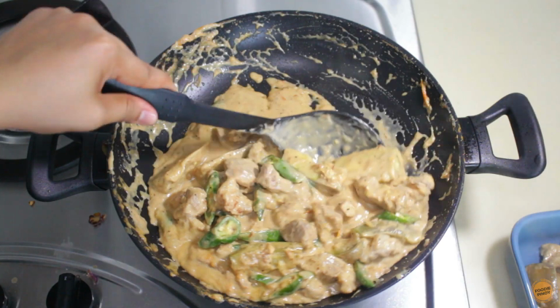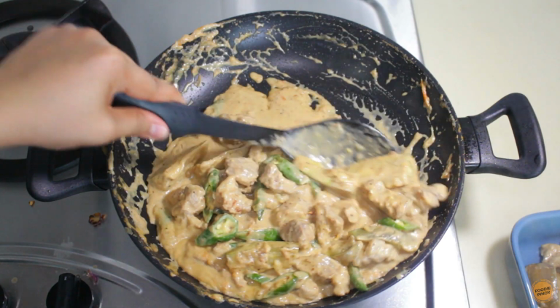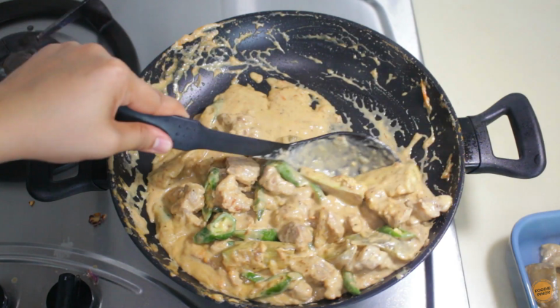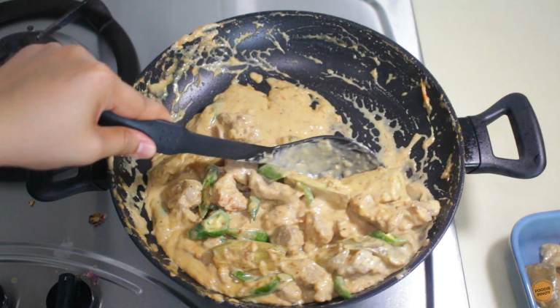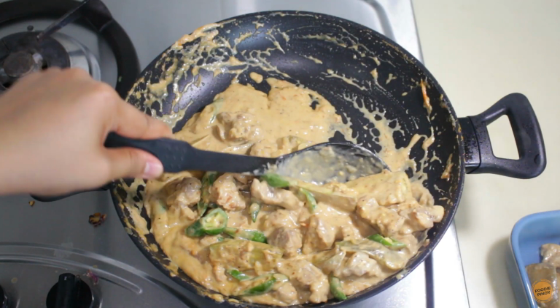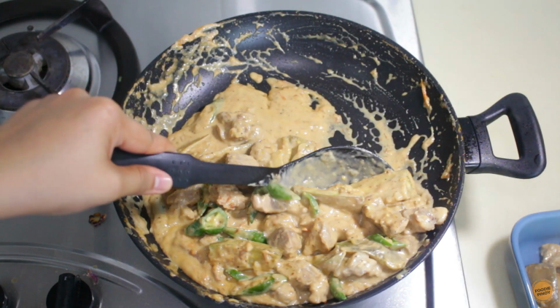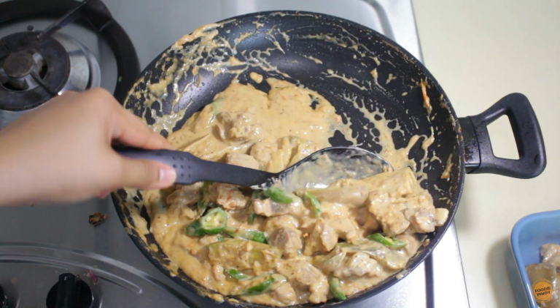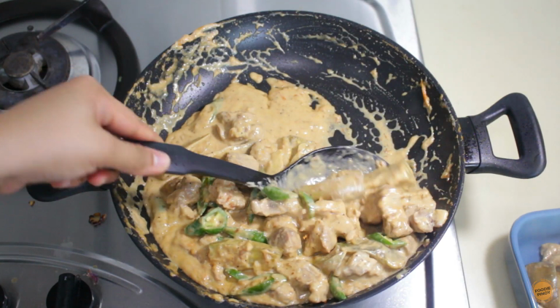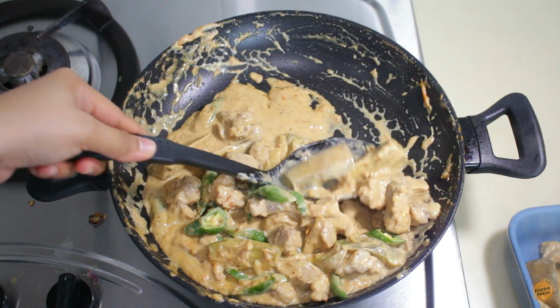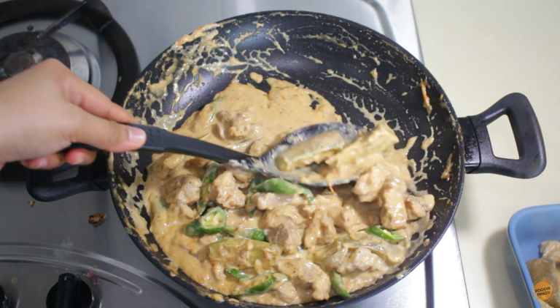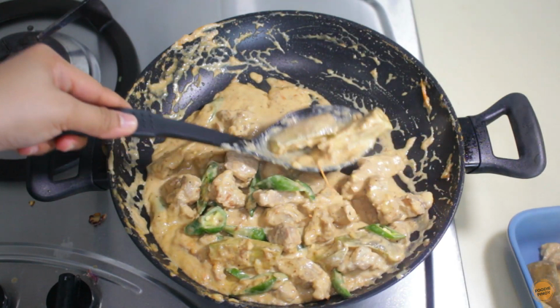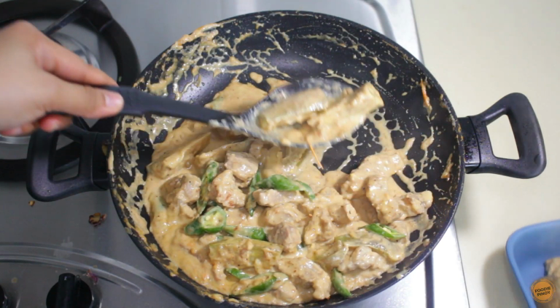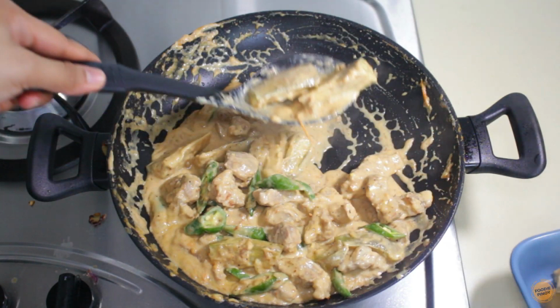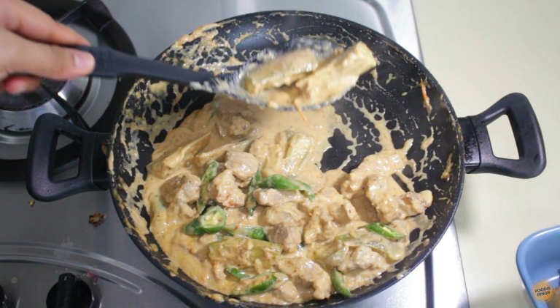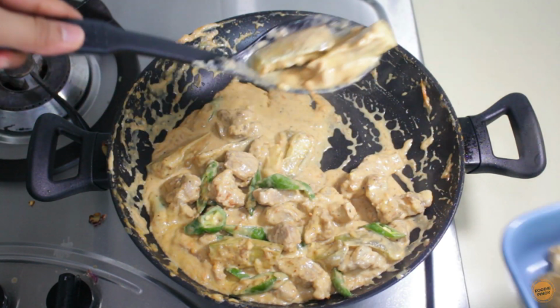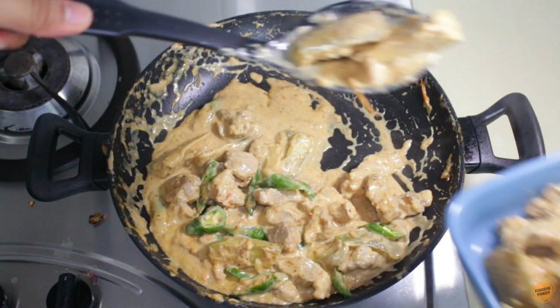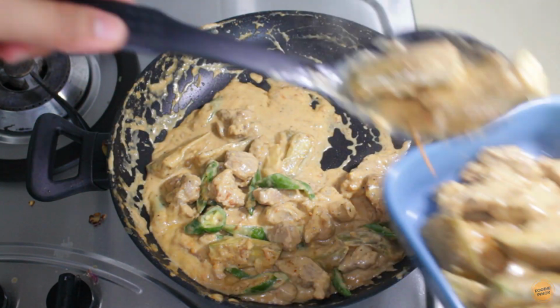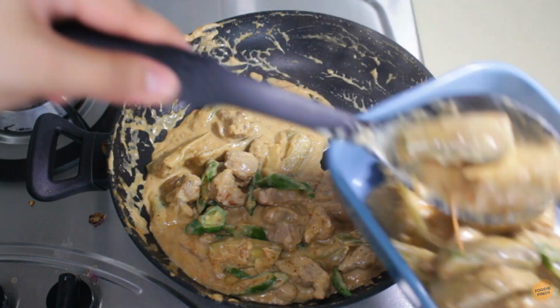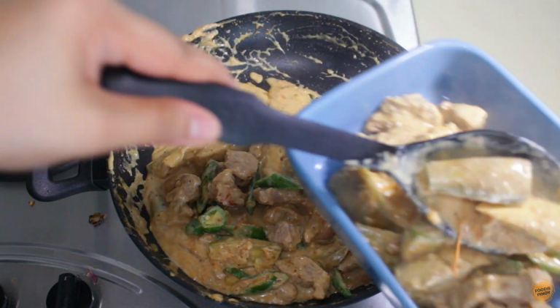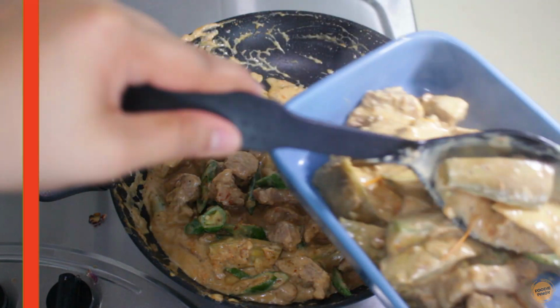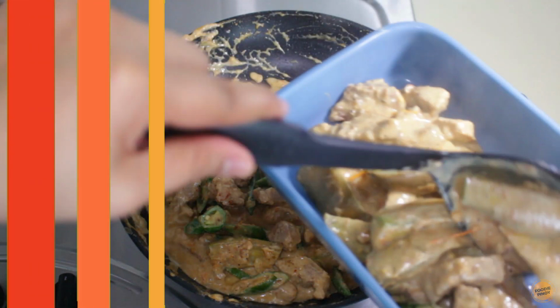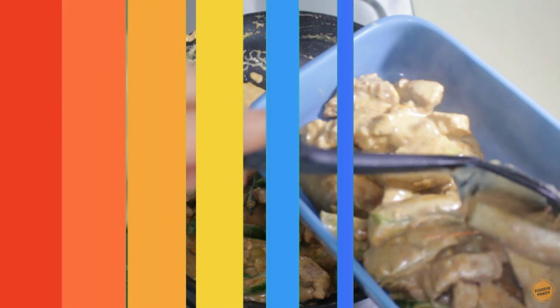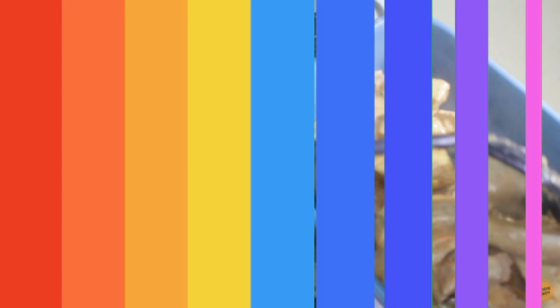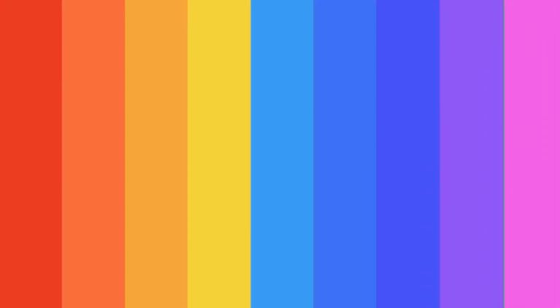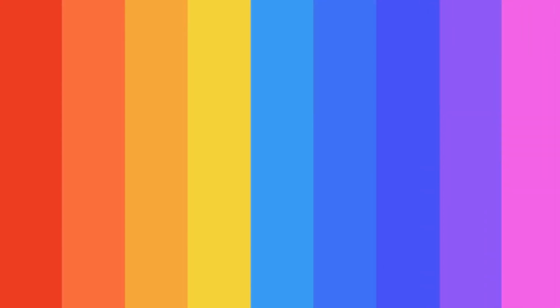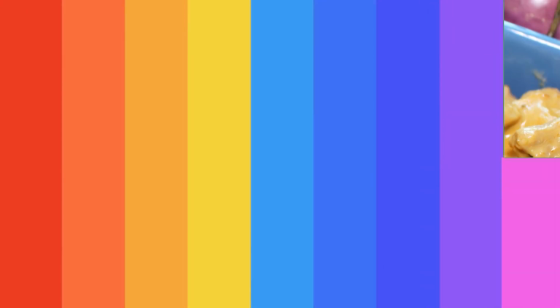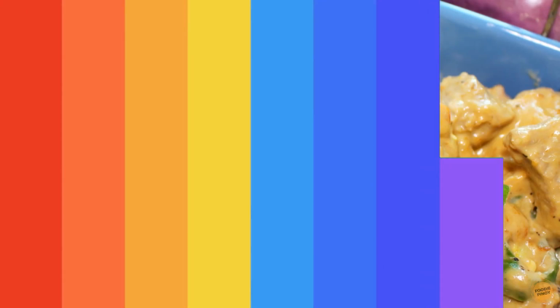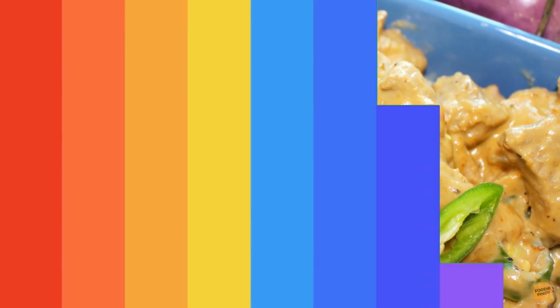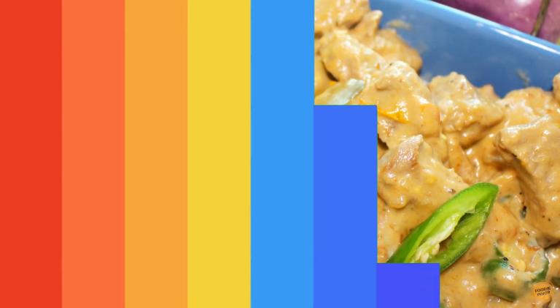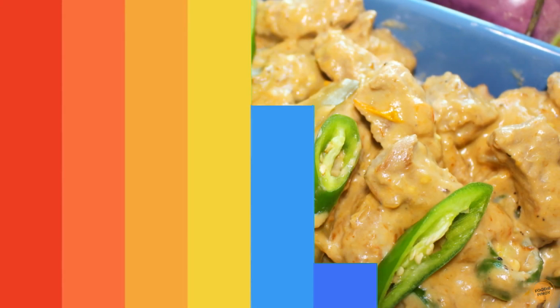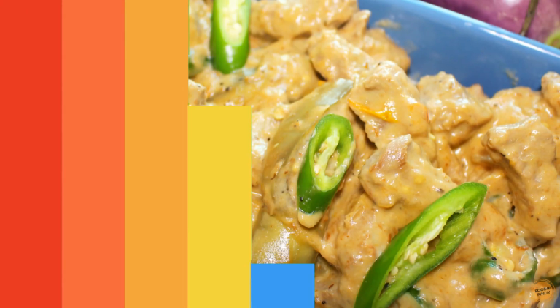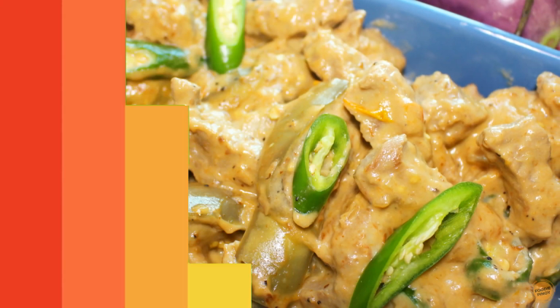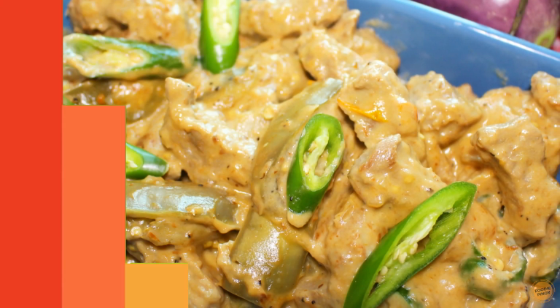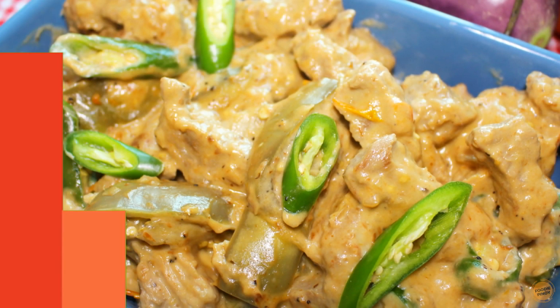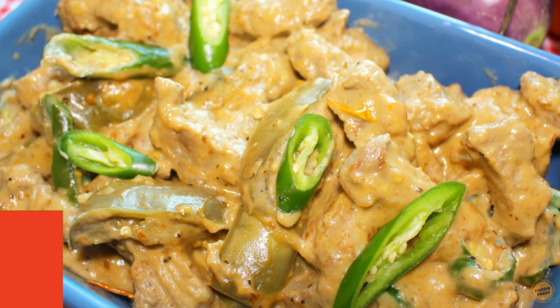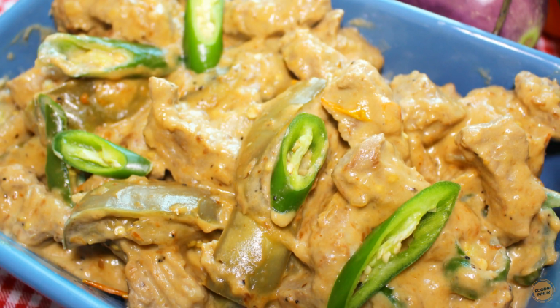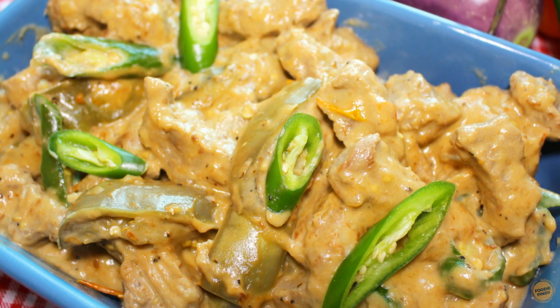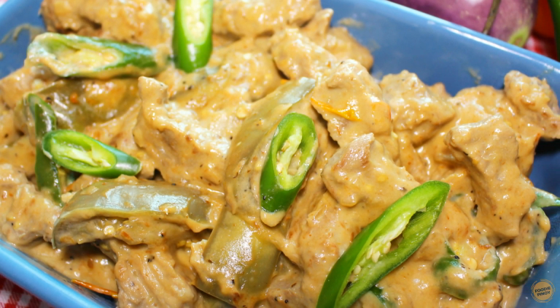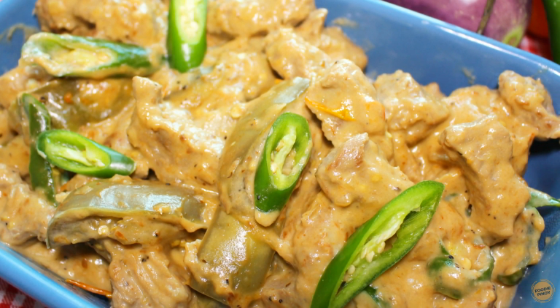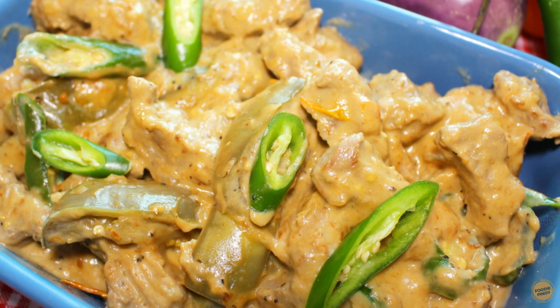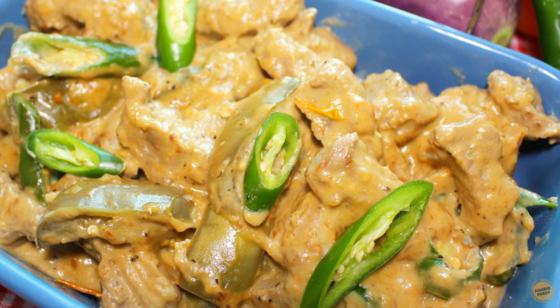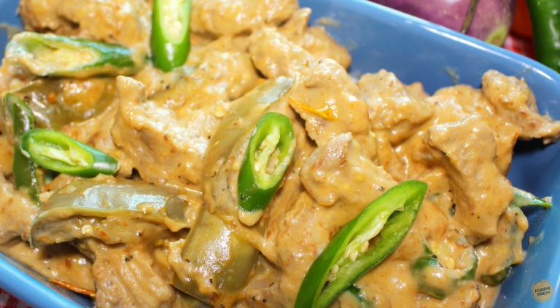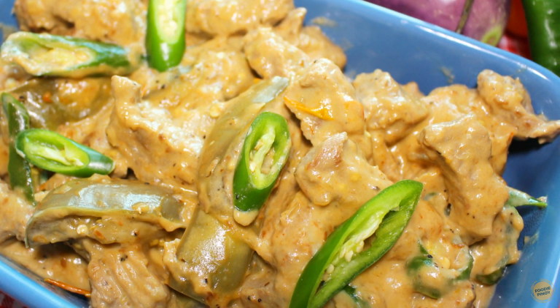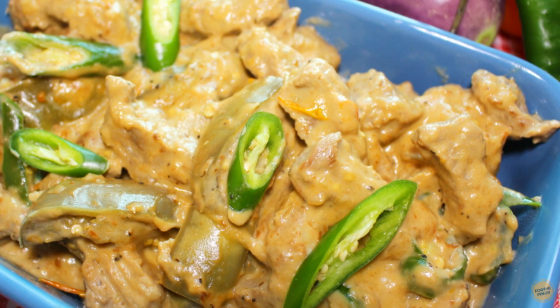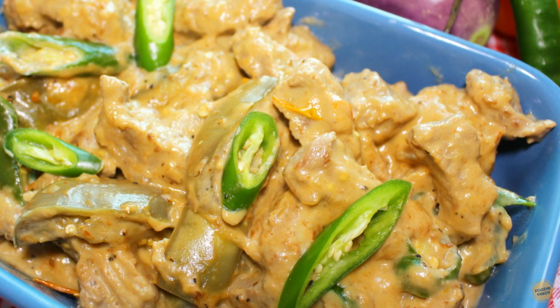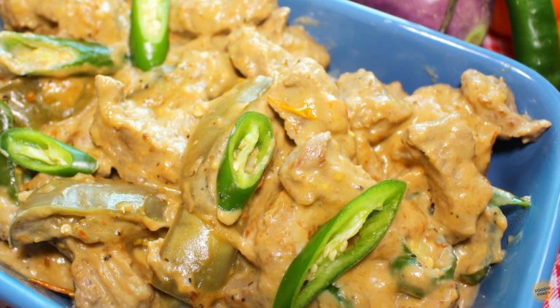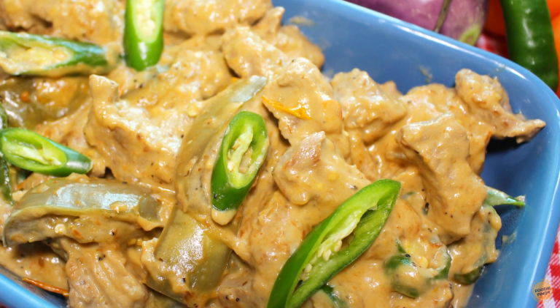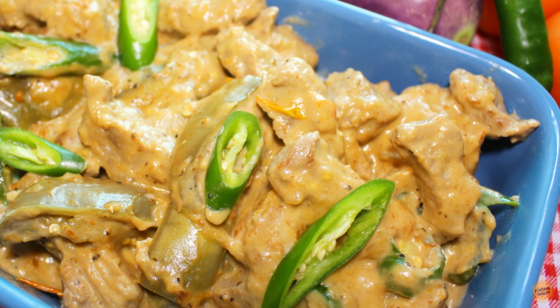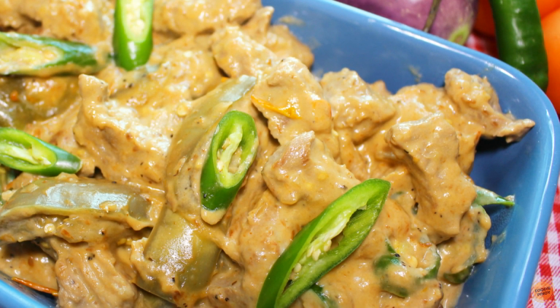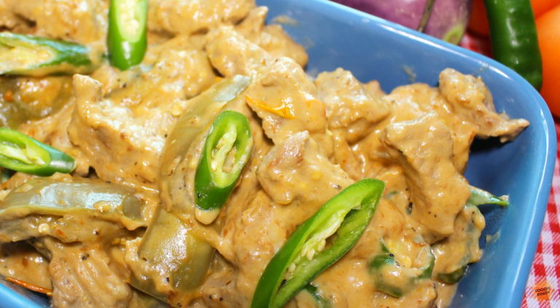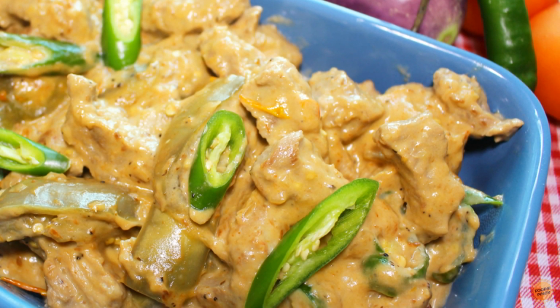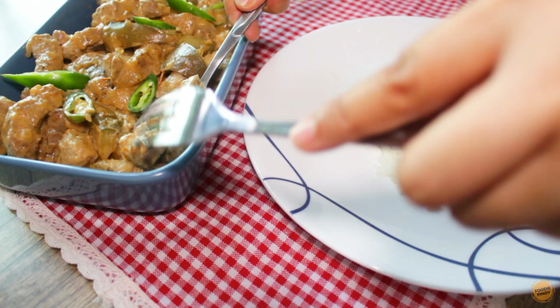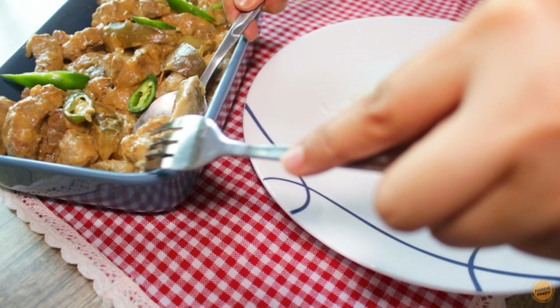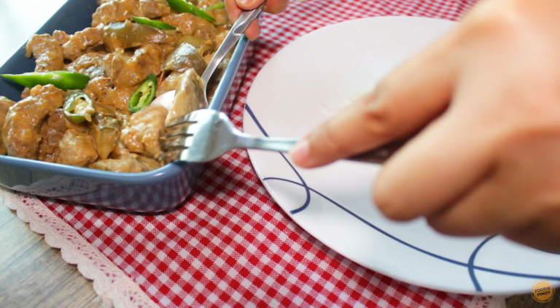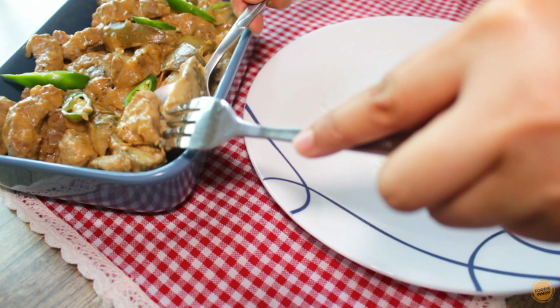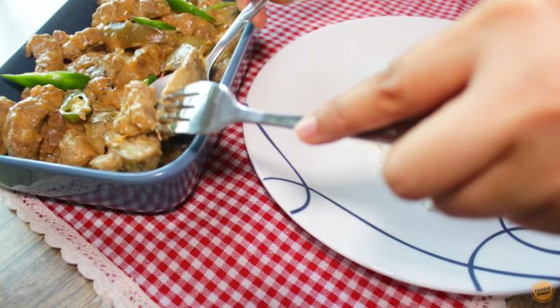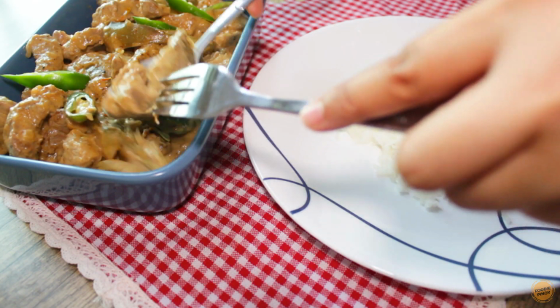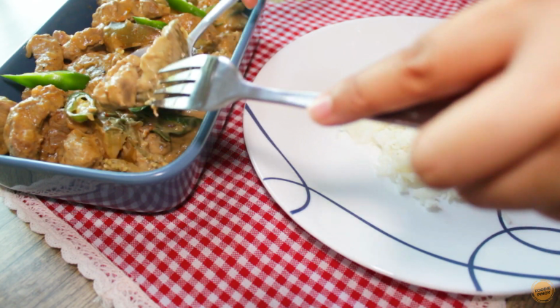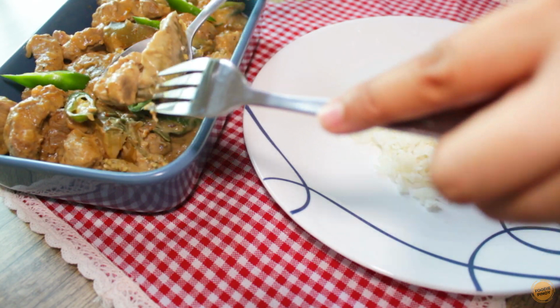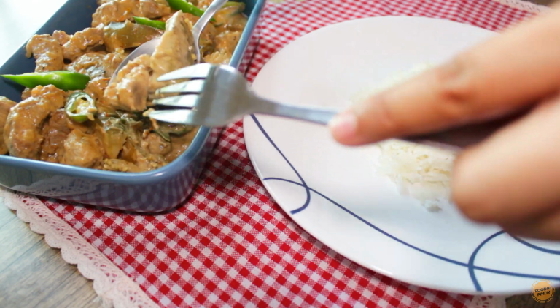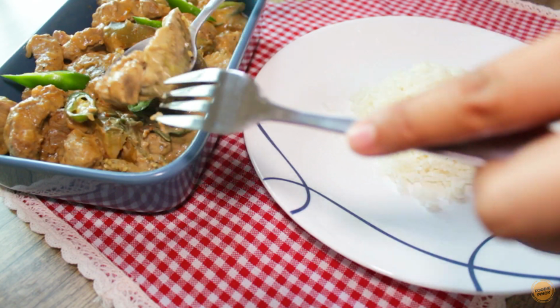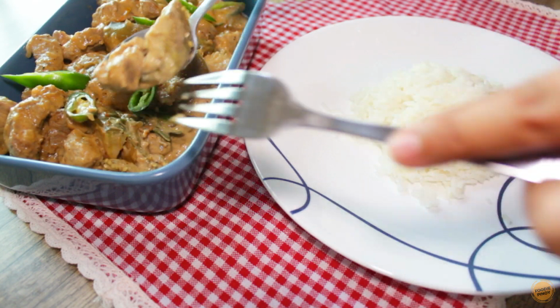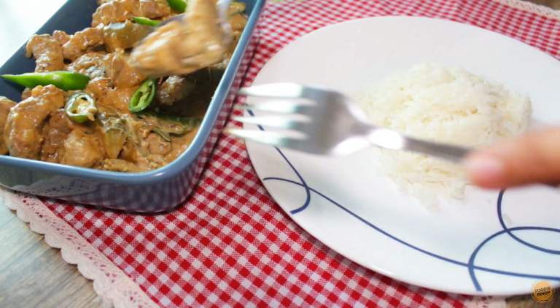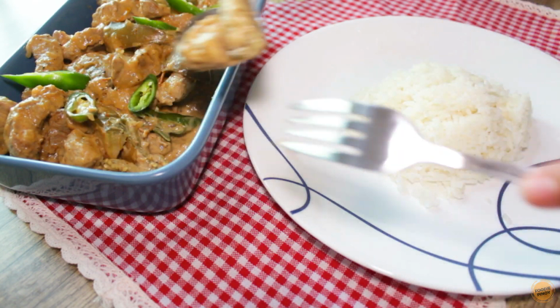Here's our pork binagoongan recipe. Serve with warm rice and you're off to a satisfying lunch. Enjoy!